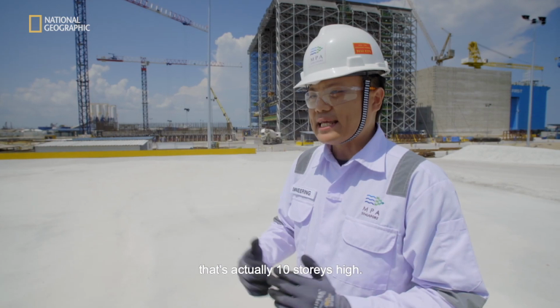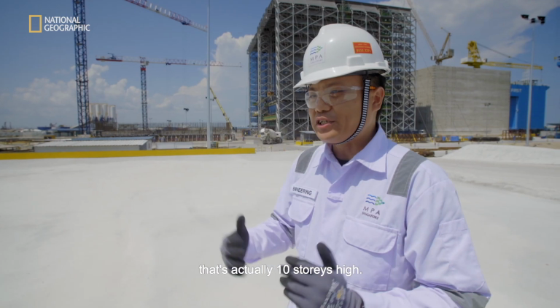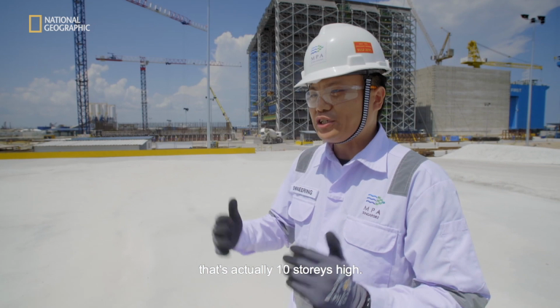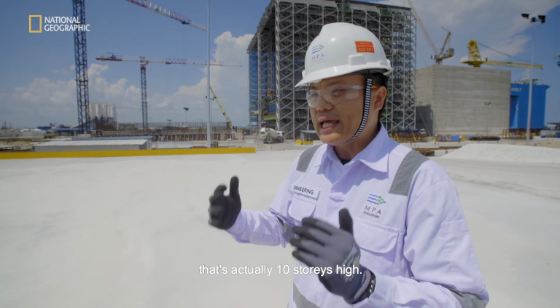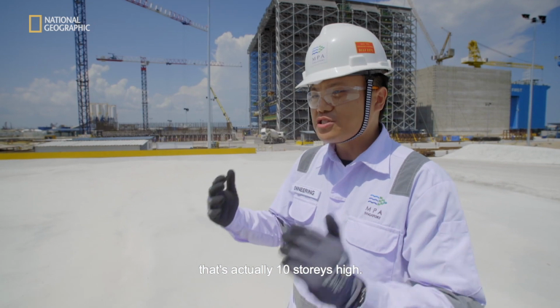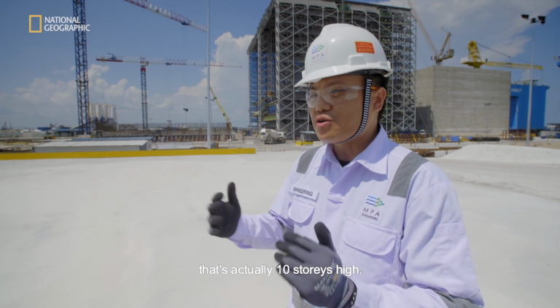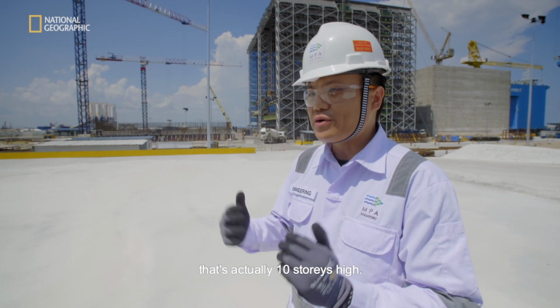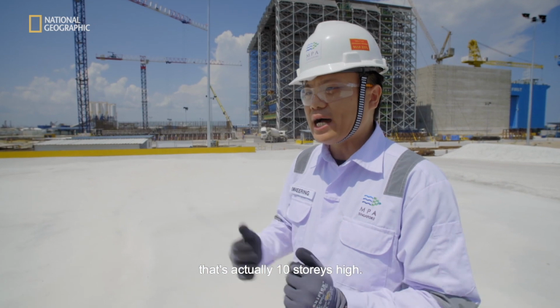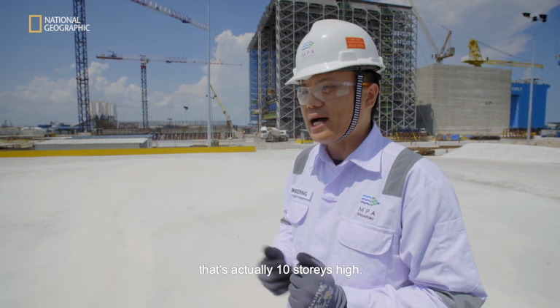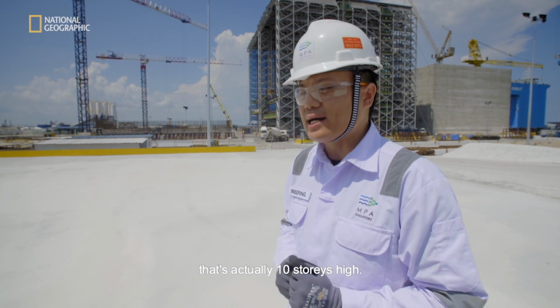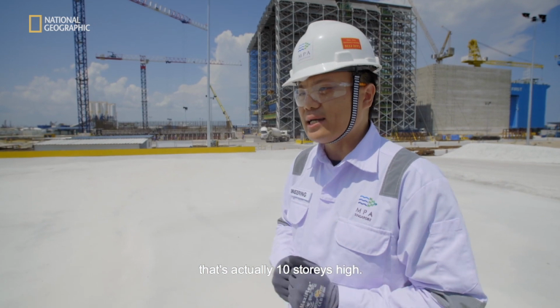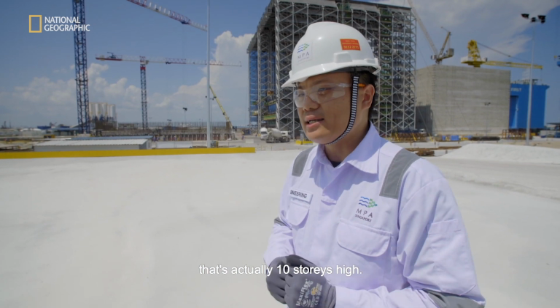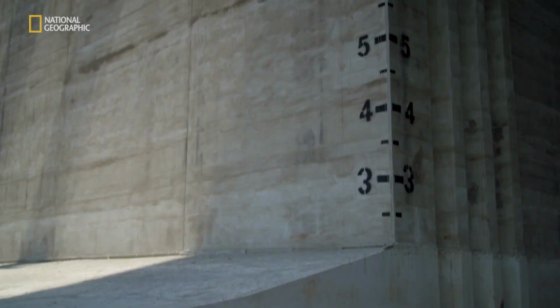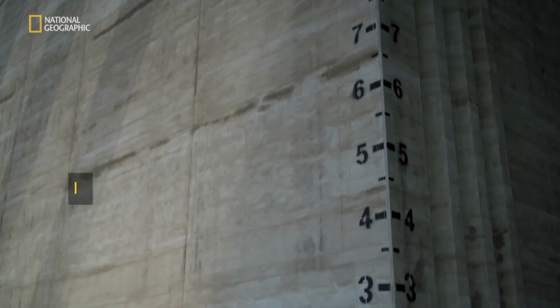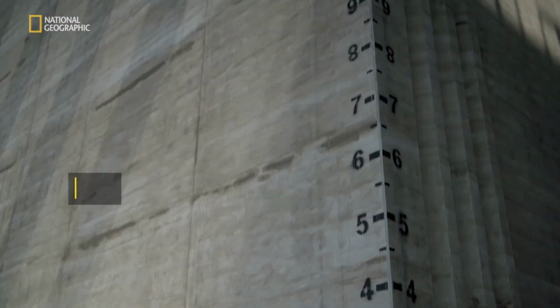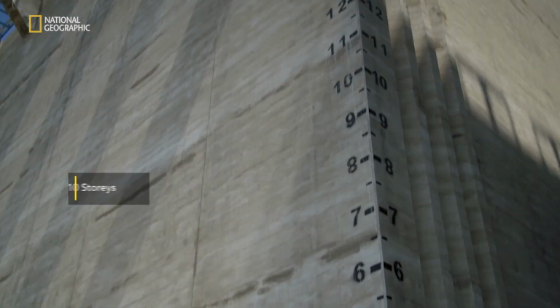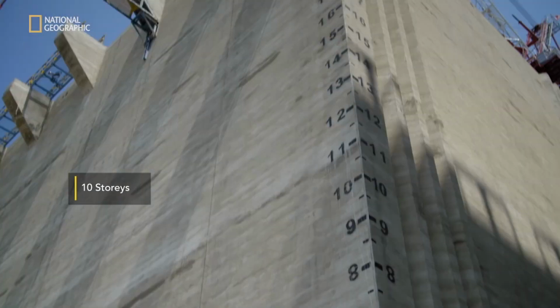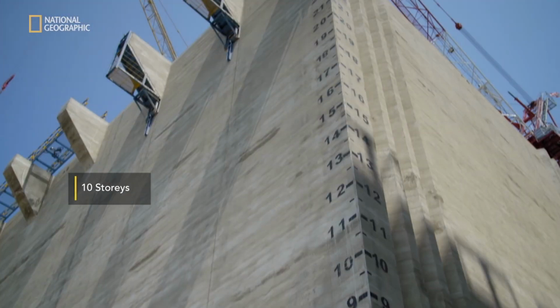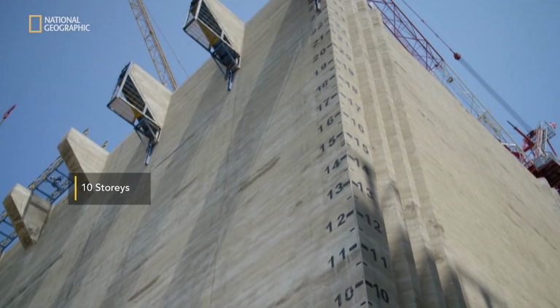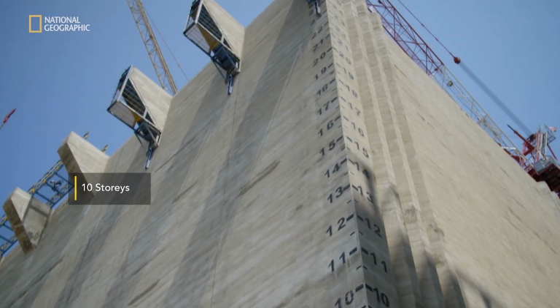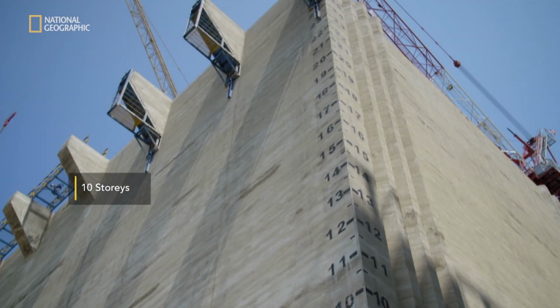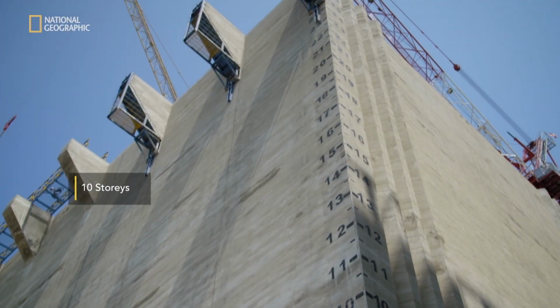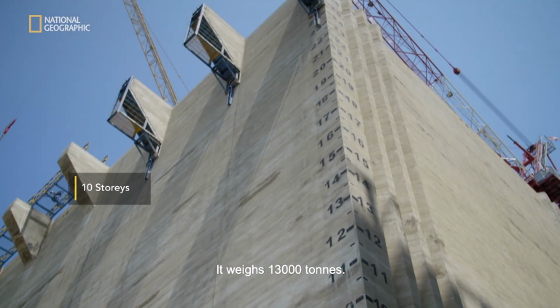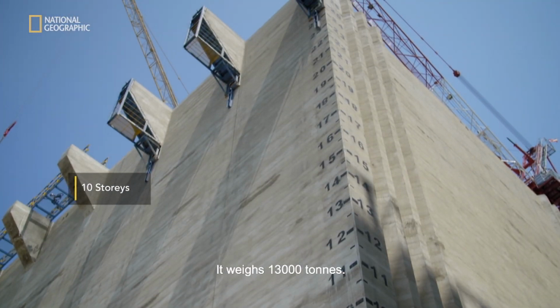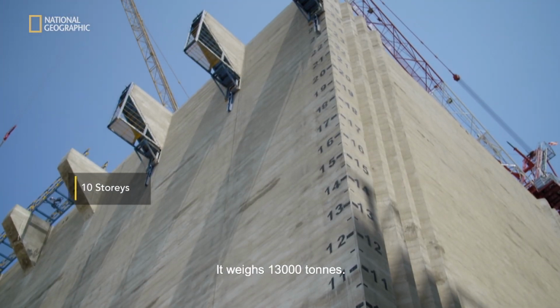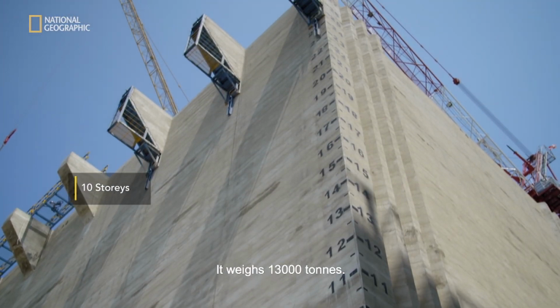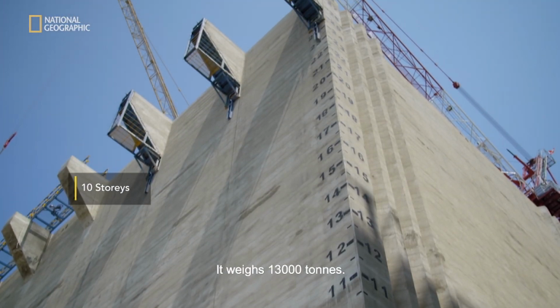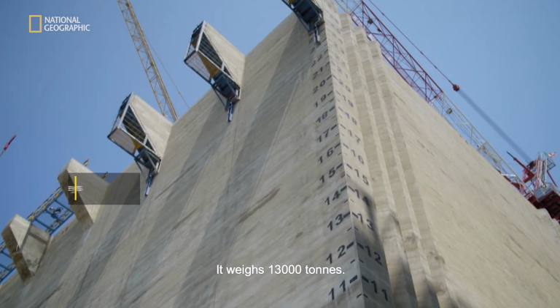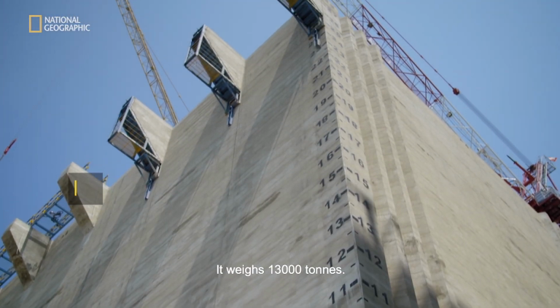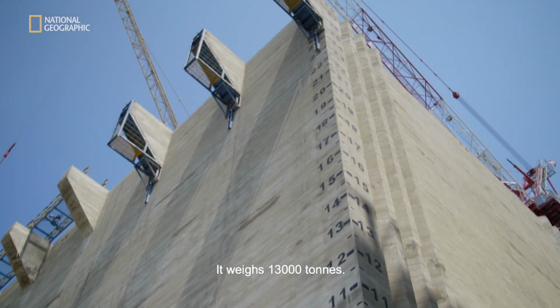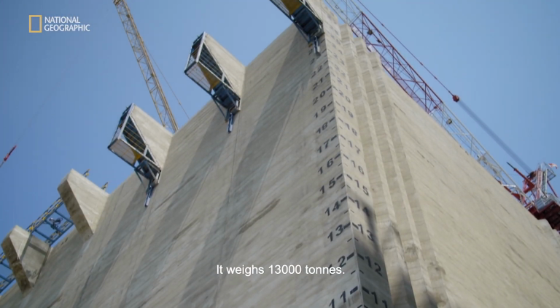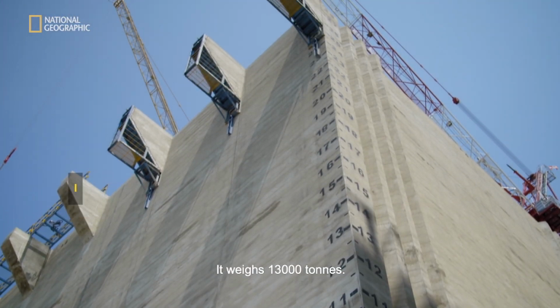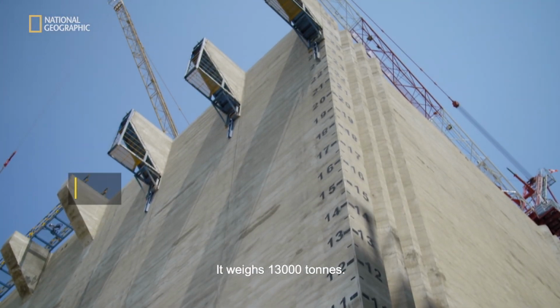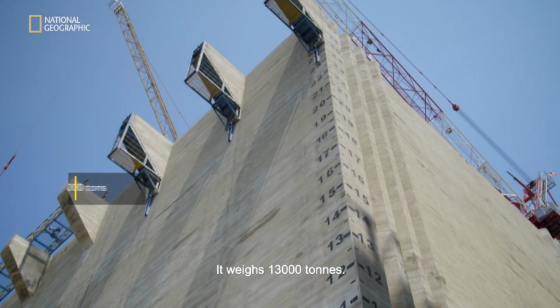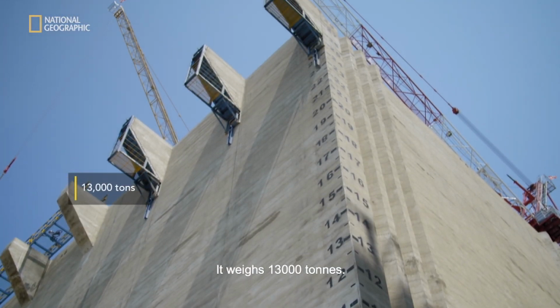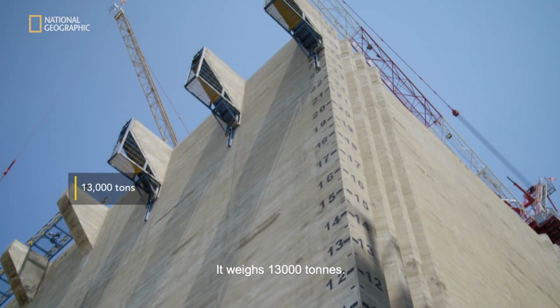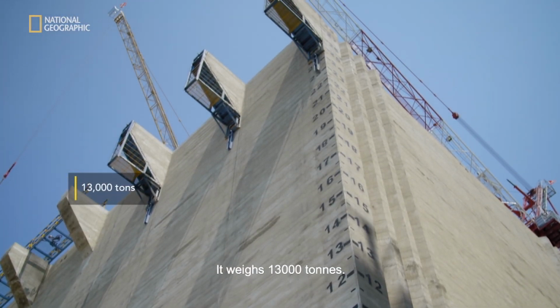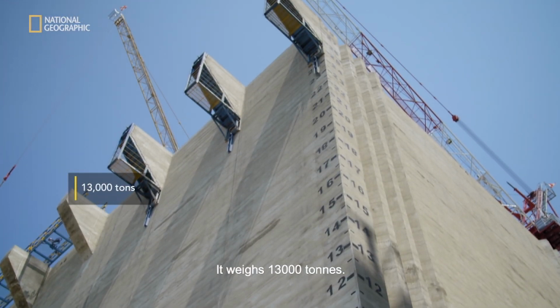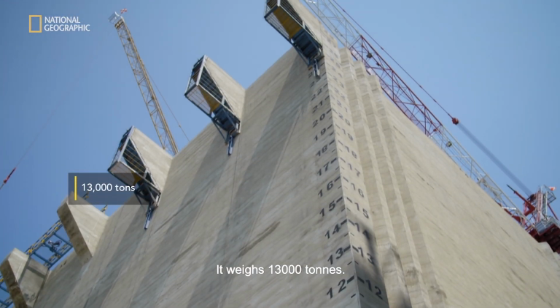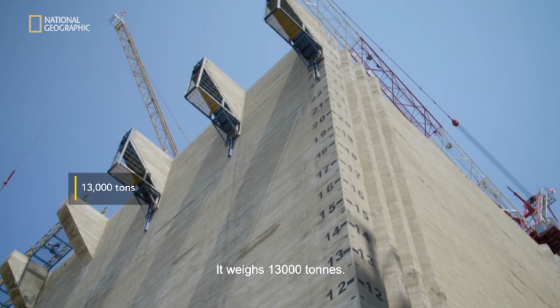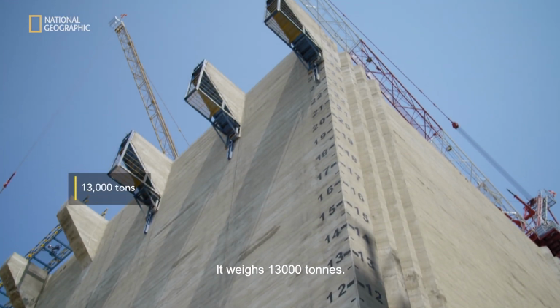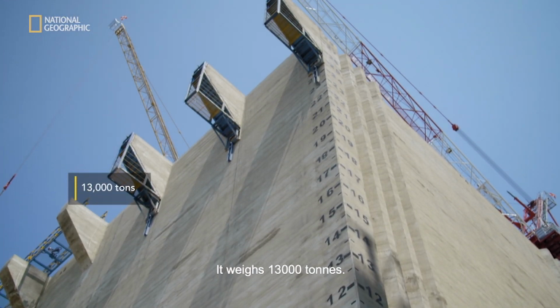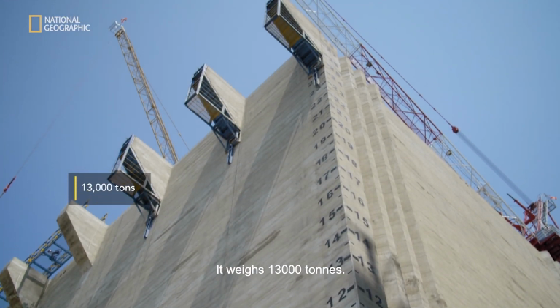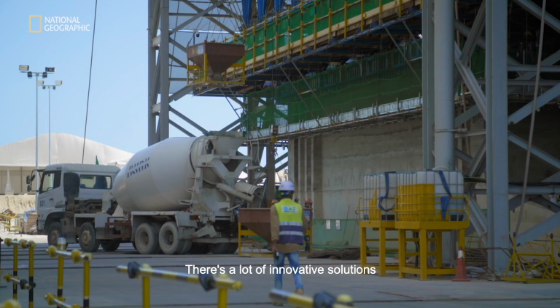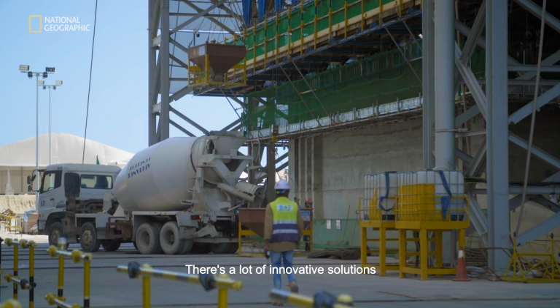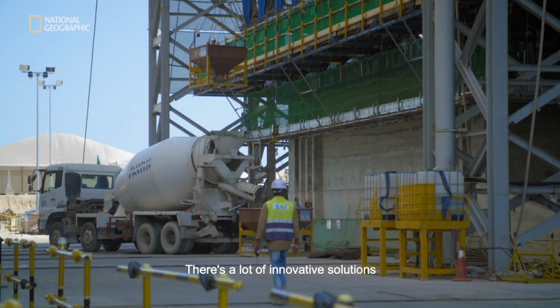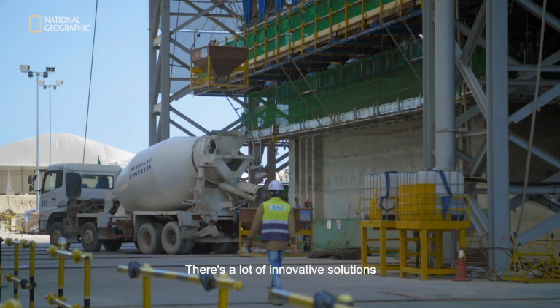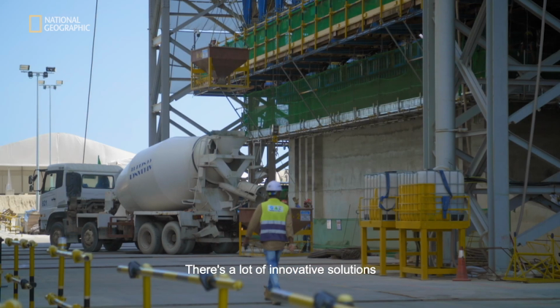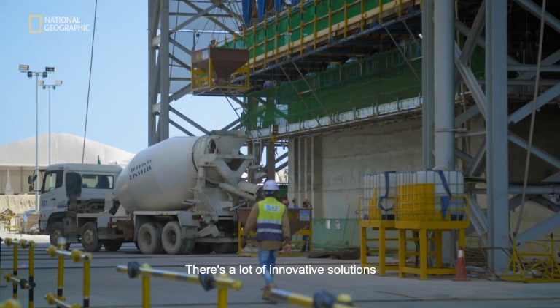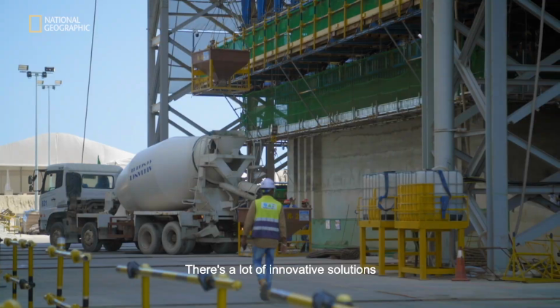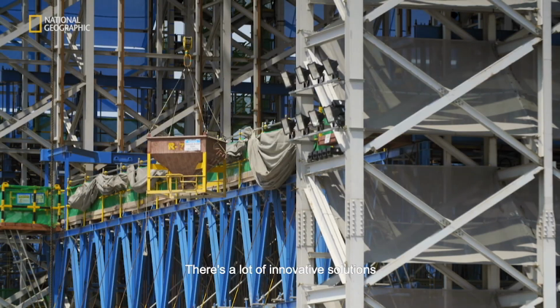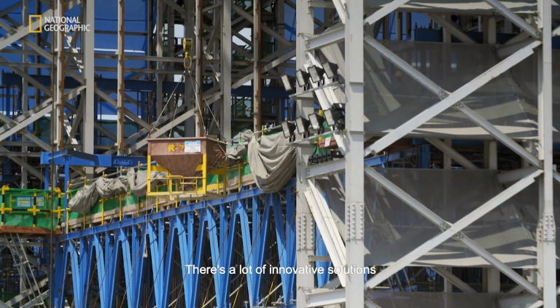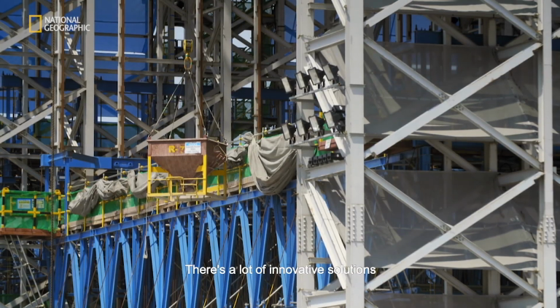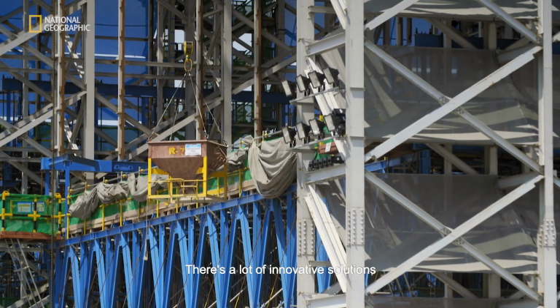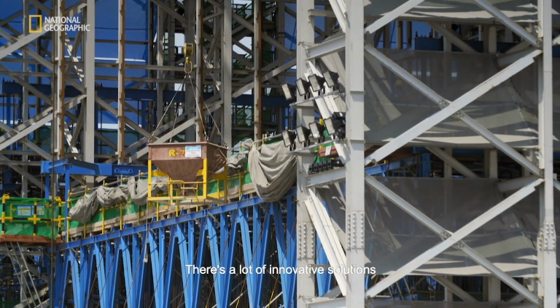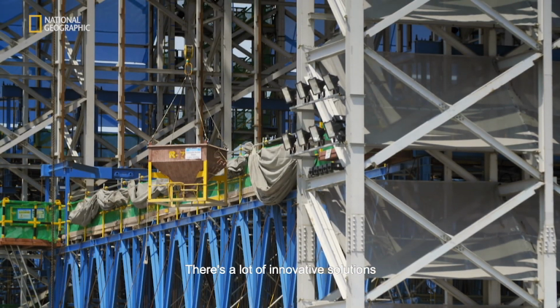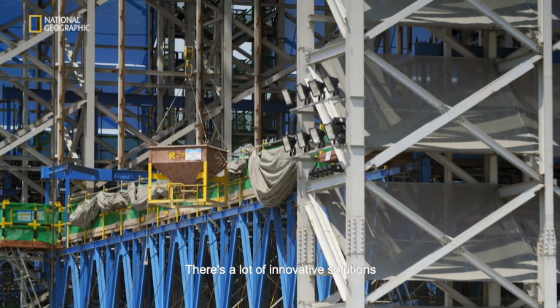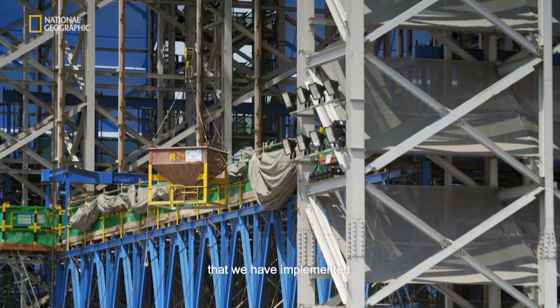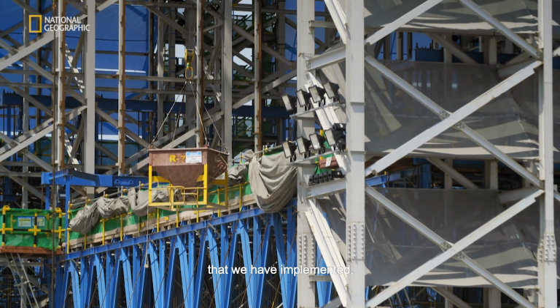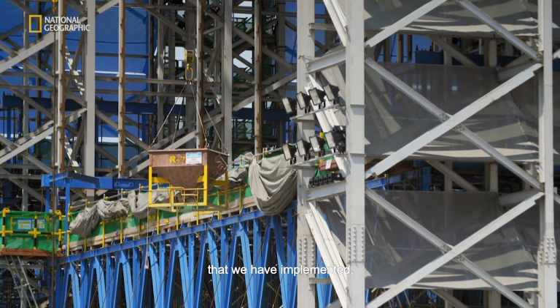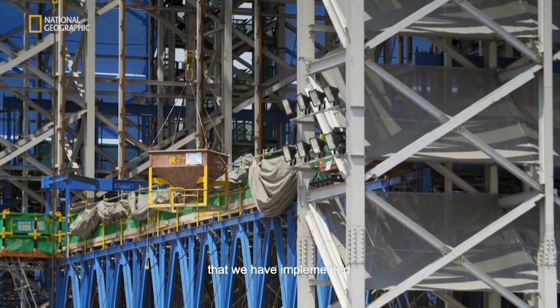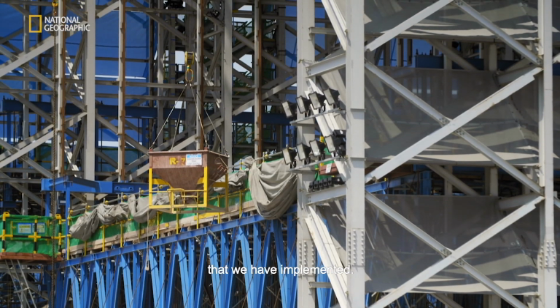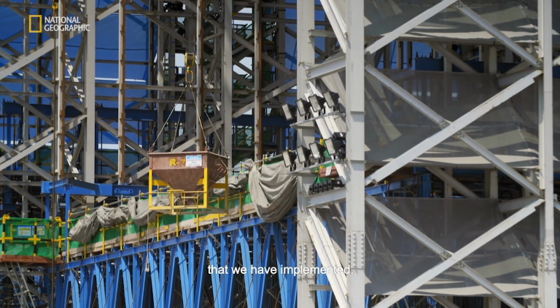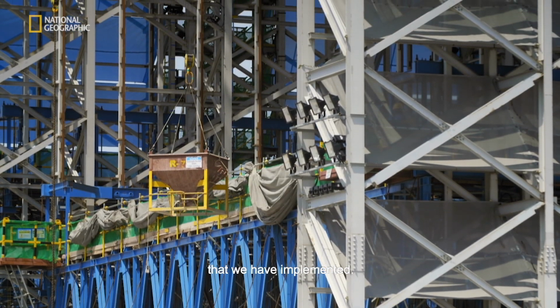That is actually 10 storeys high and weighs 13,000 tonnes. There are a lot of innovative solutions that we have implemented.